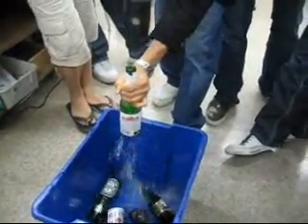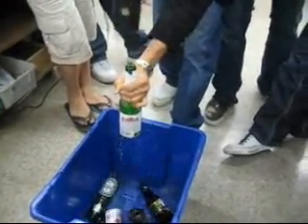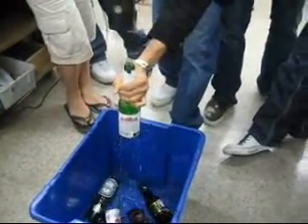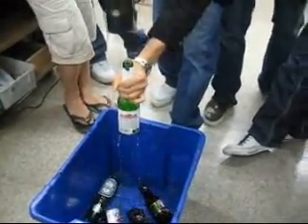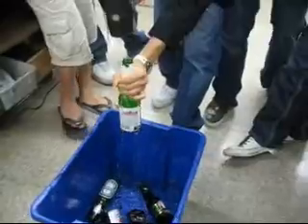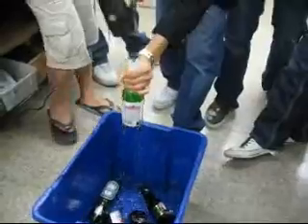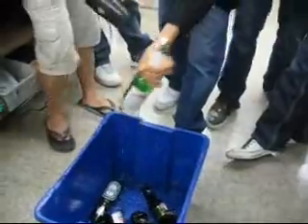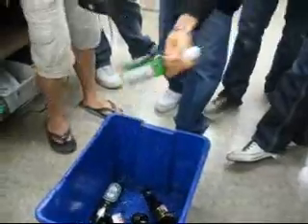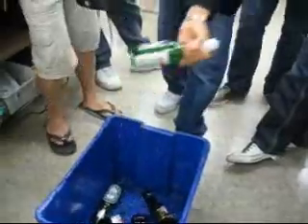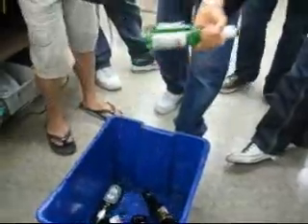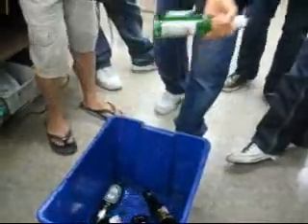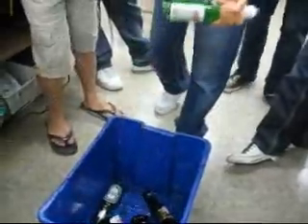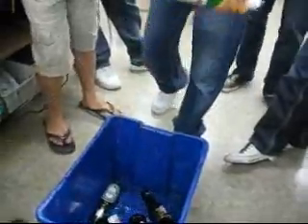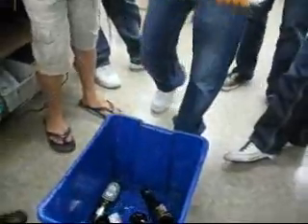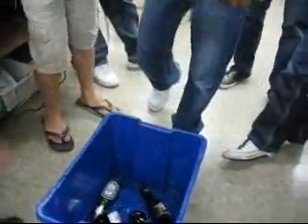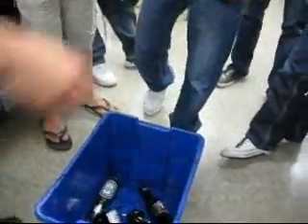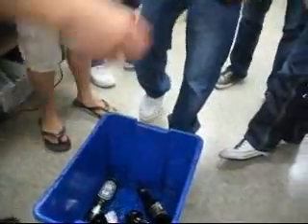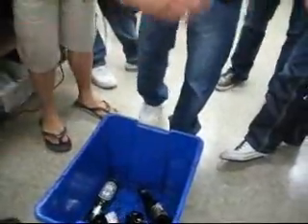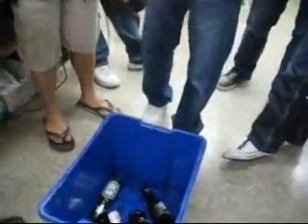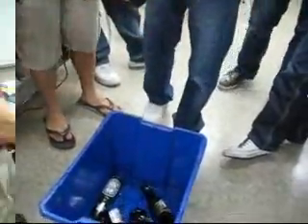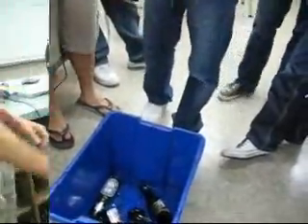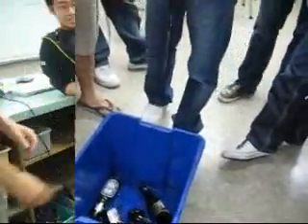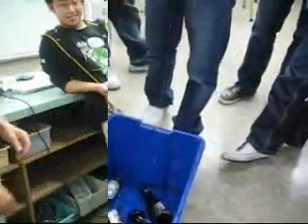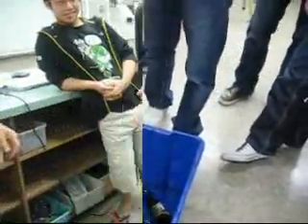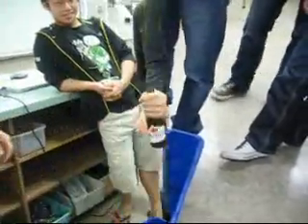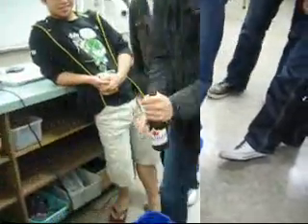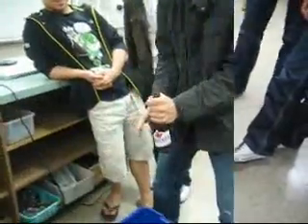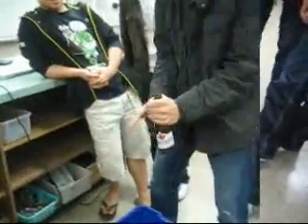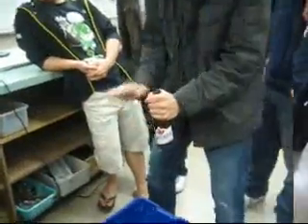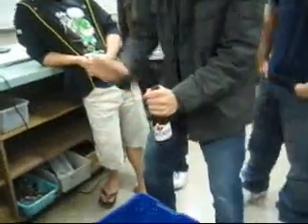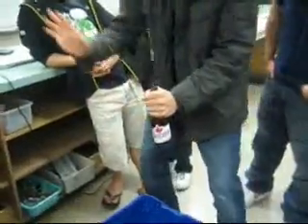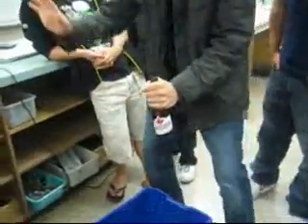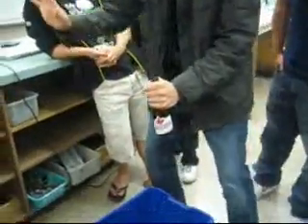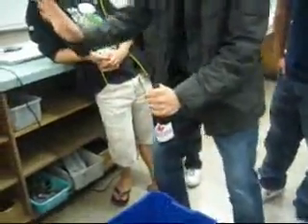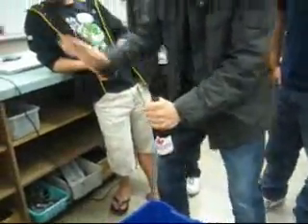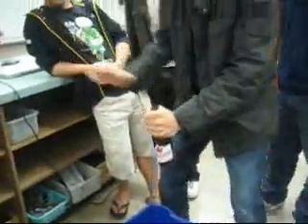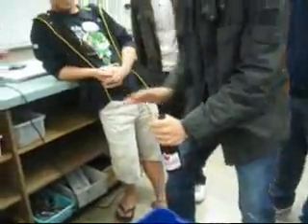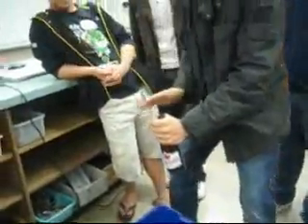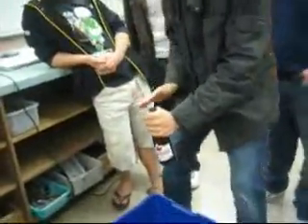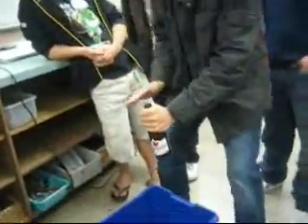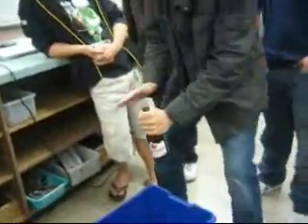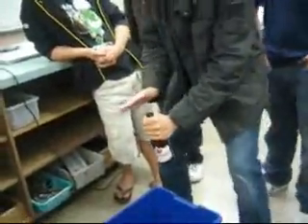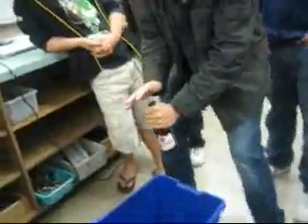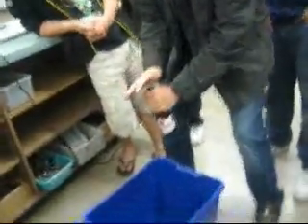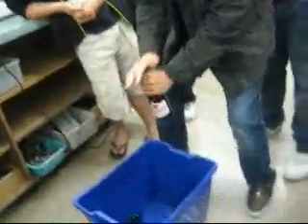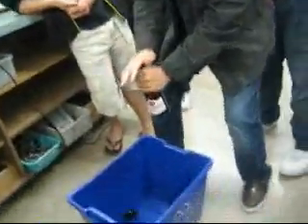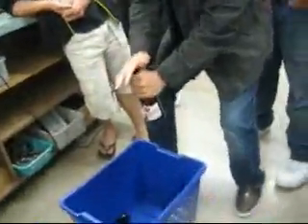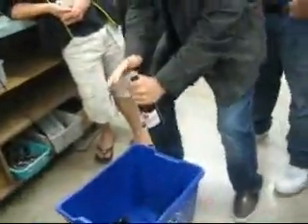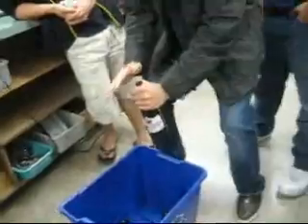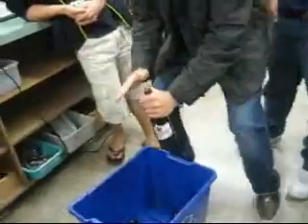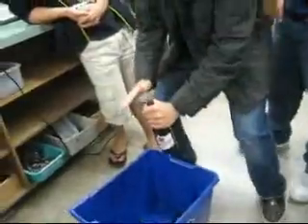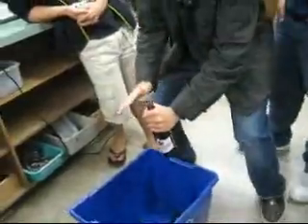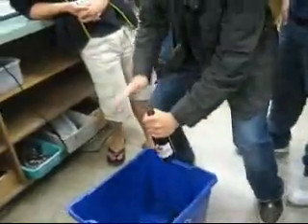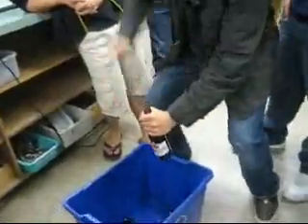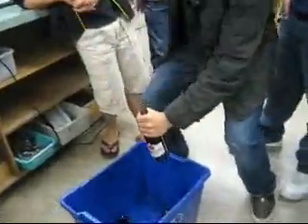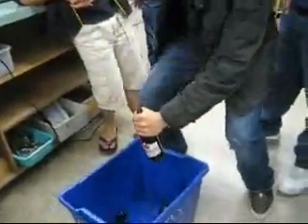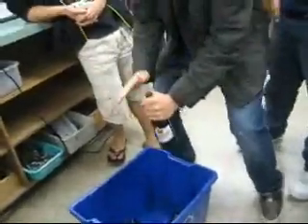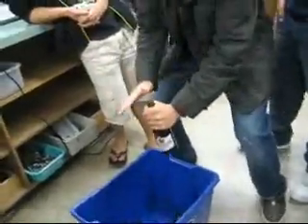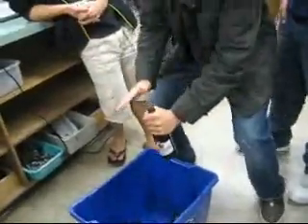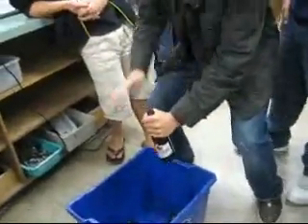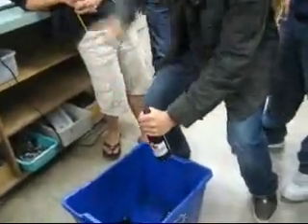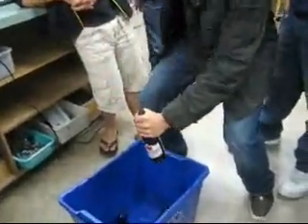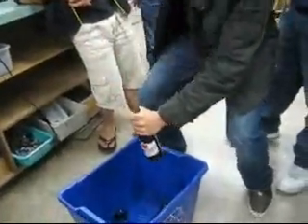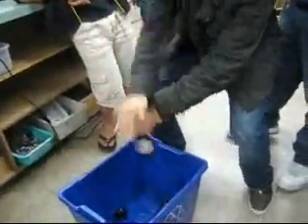Okay, you guys get the idea. You did it. Power! Power! Come on!